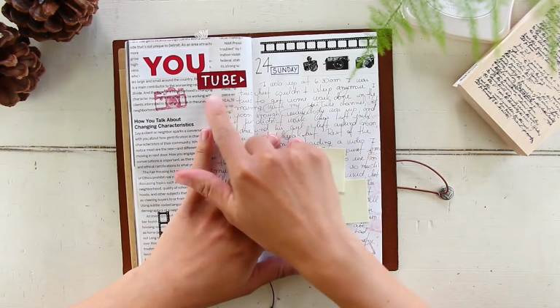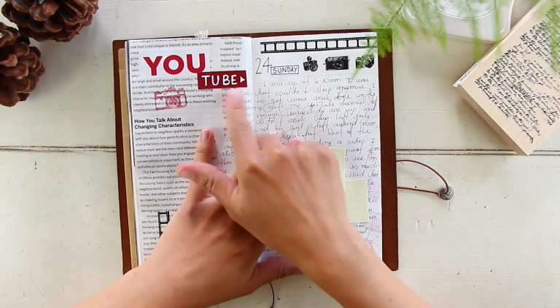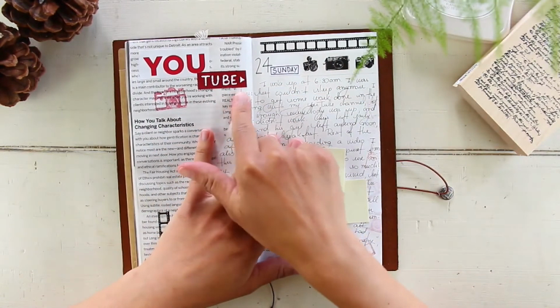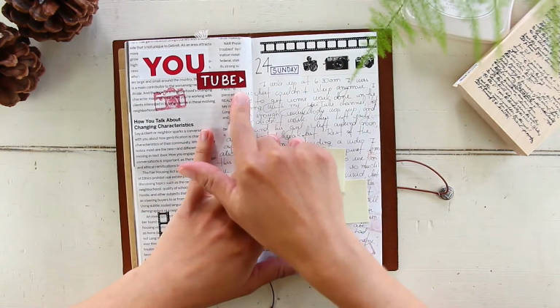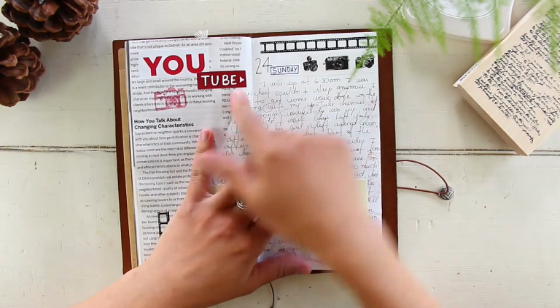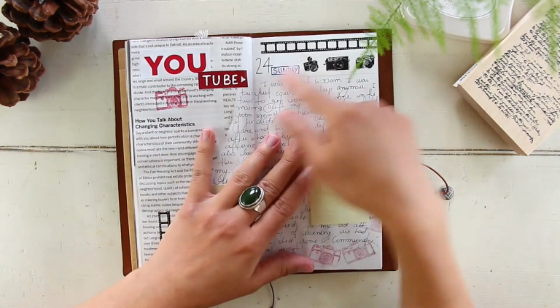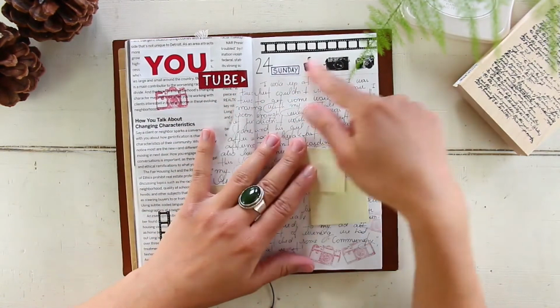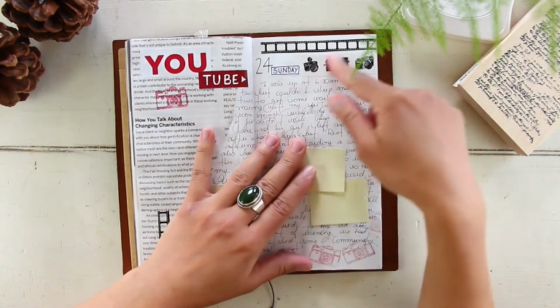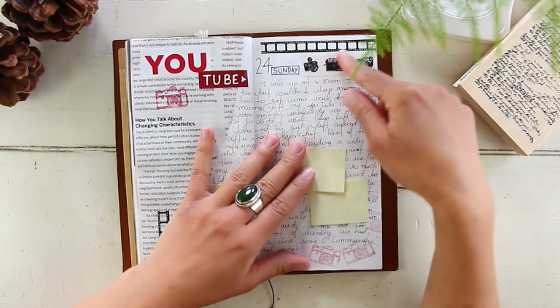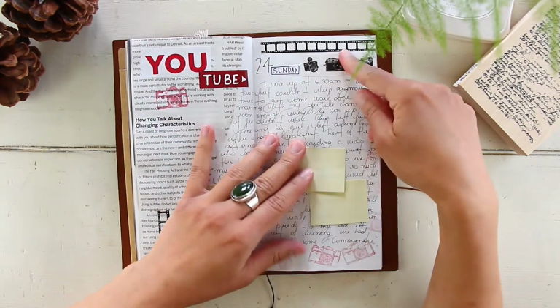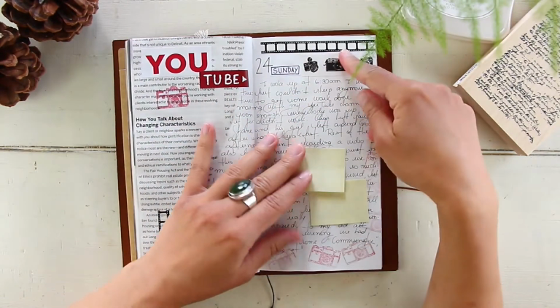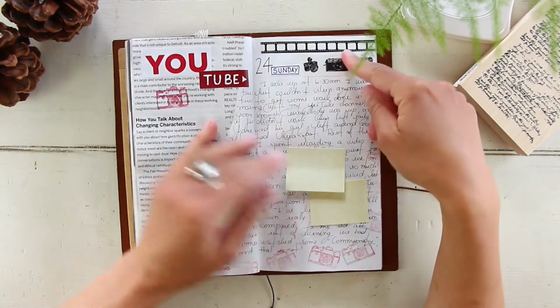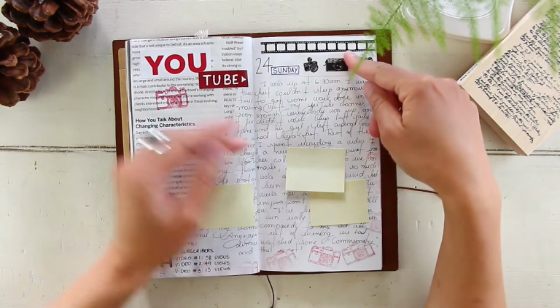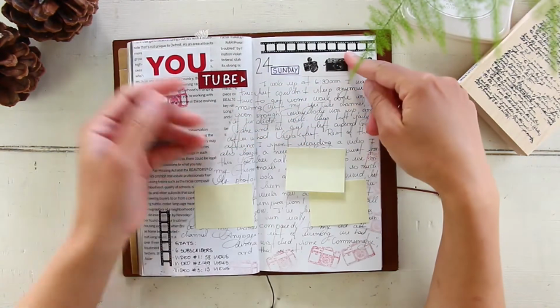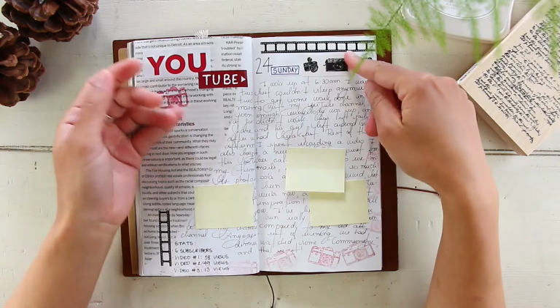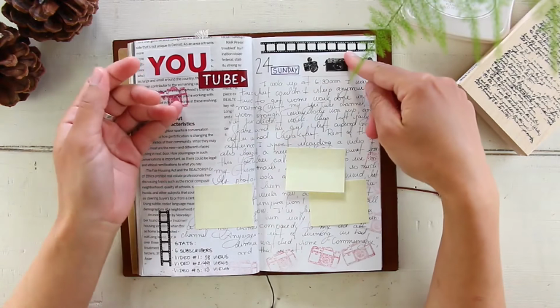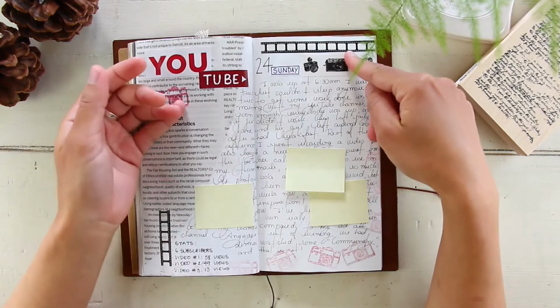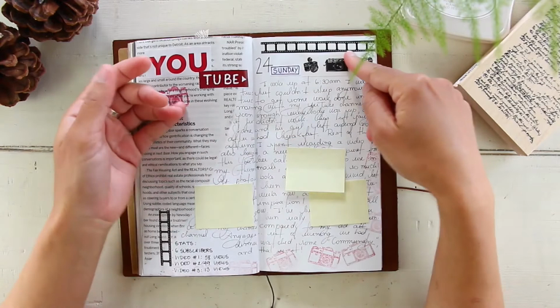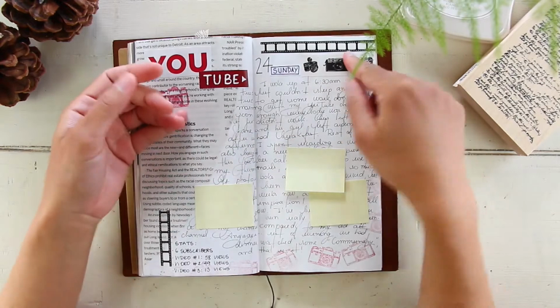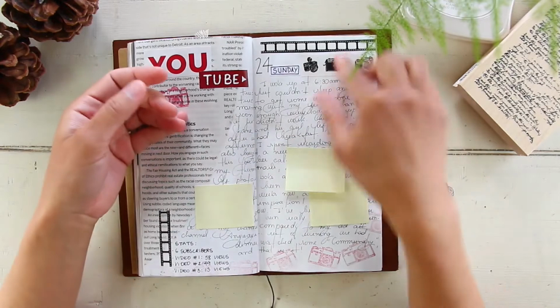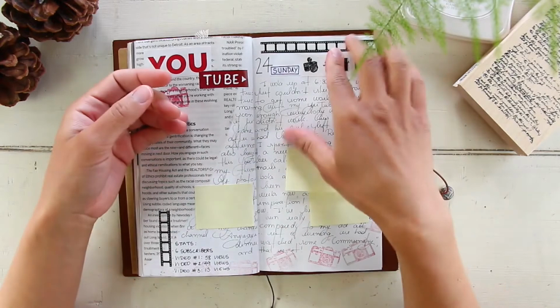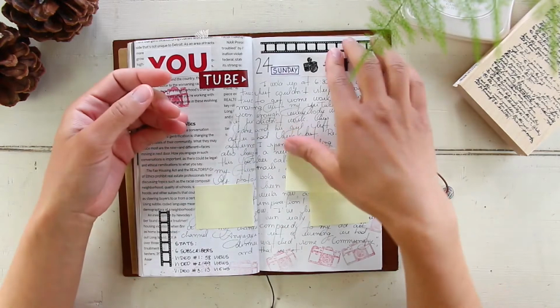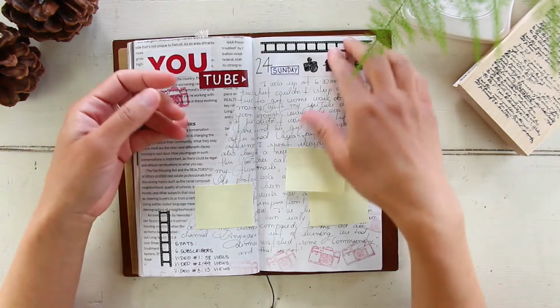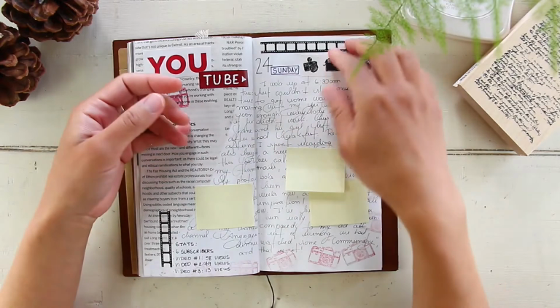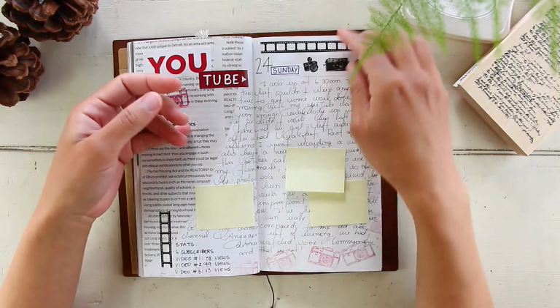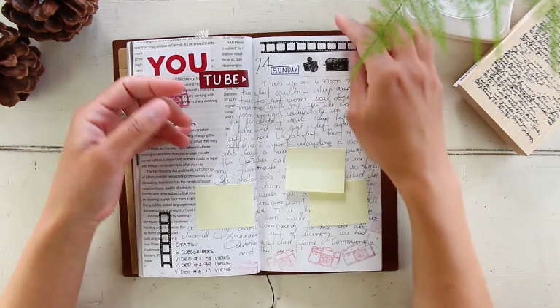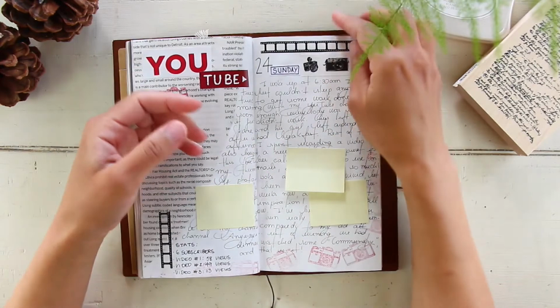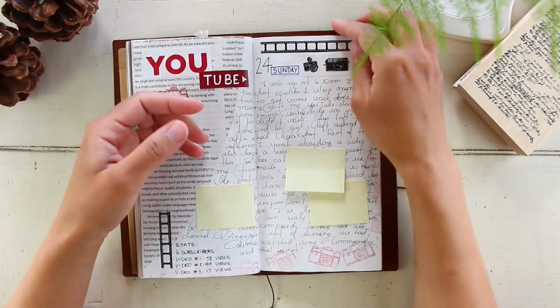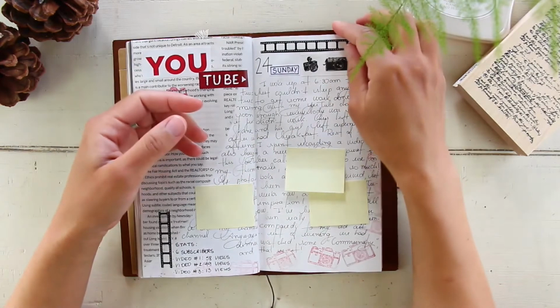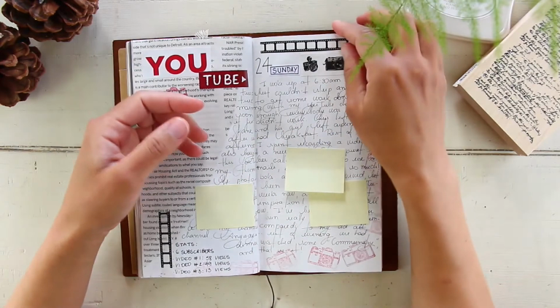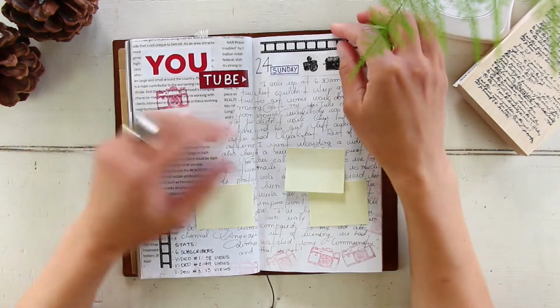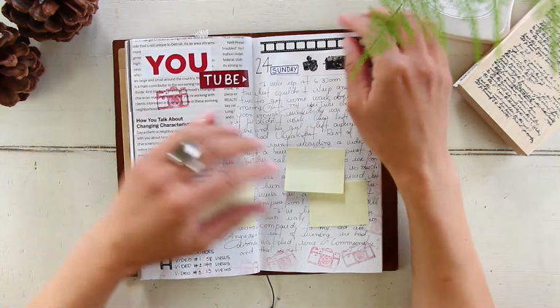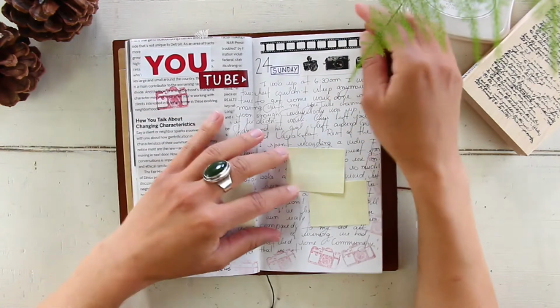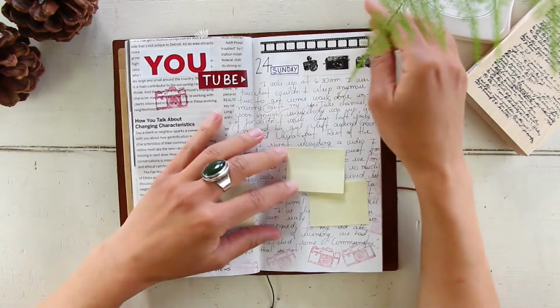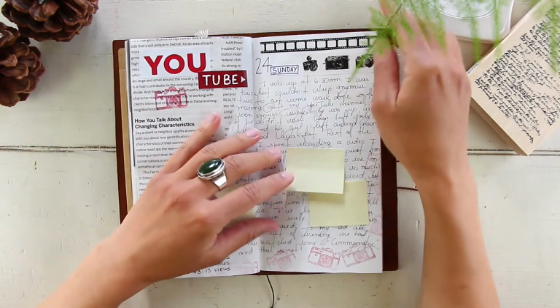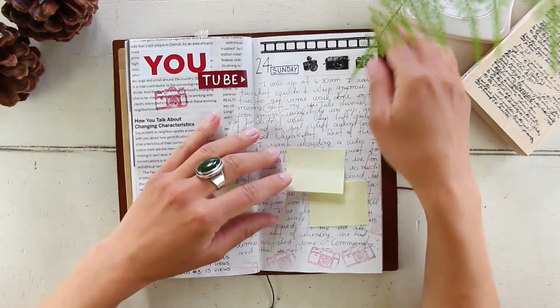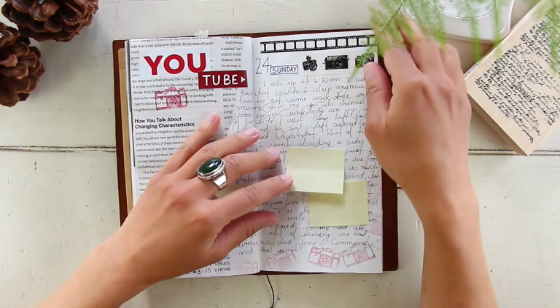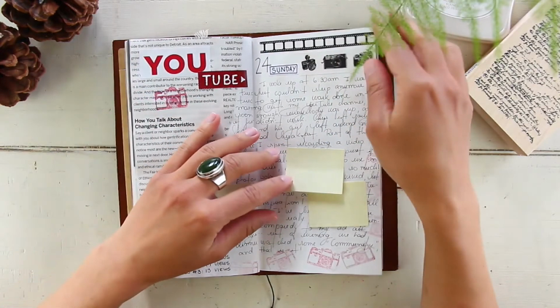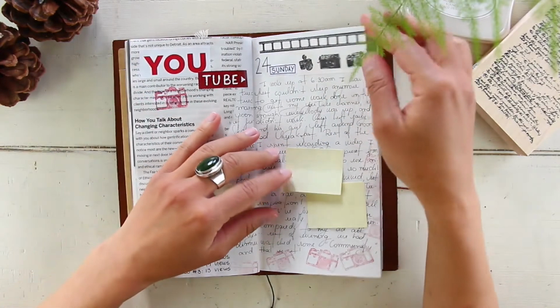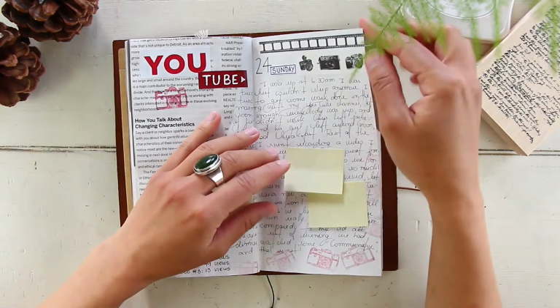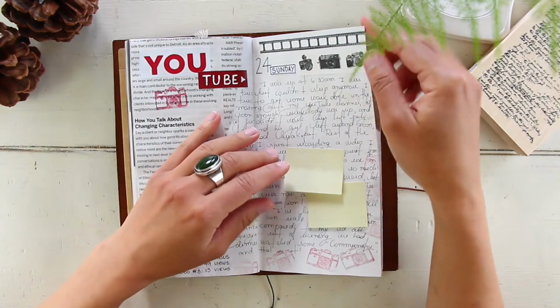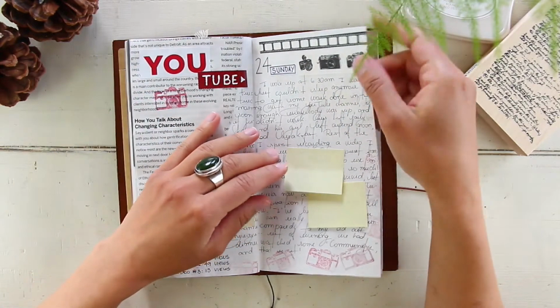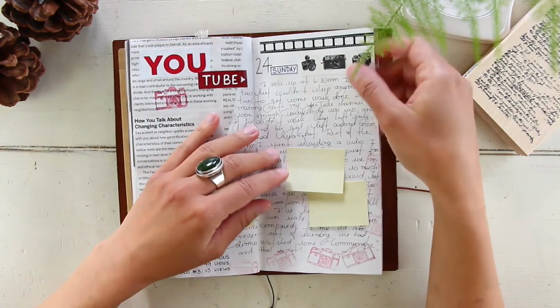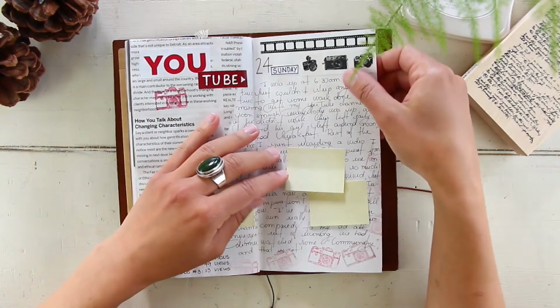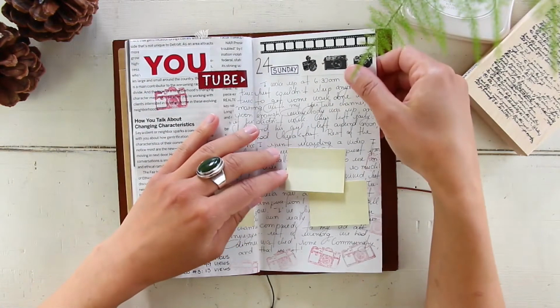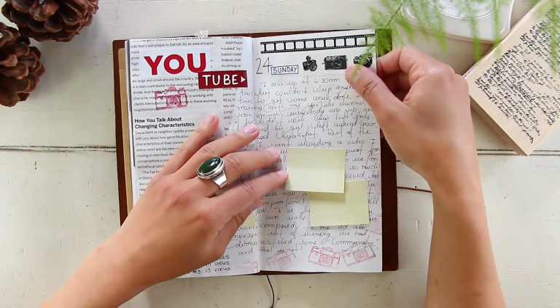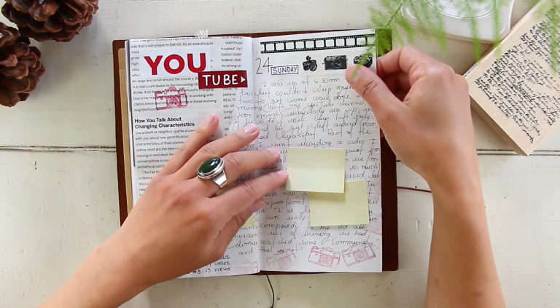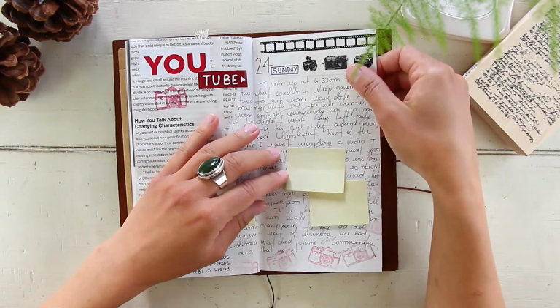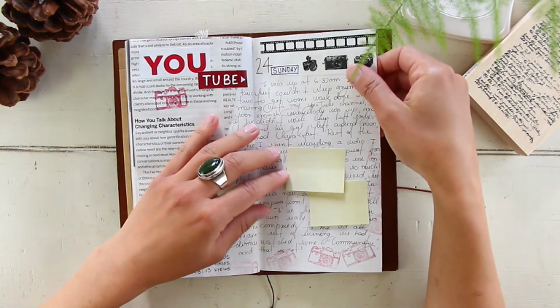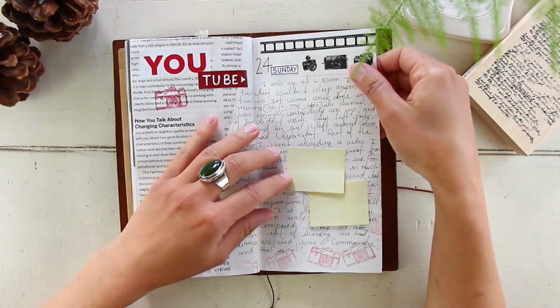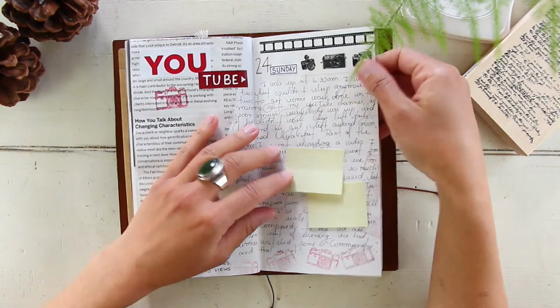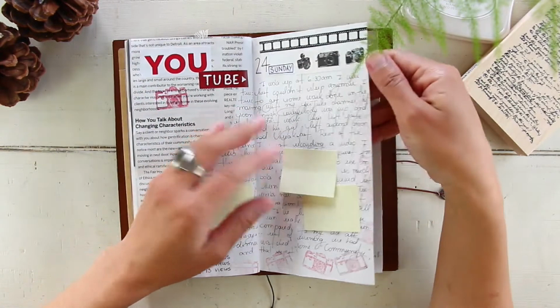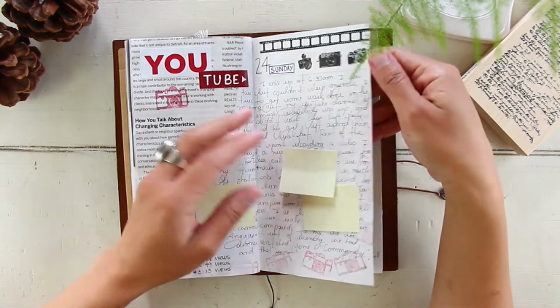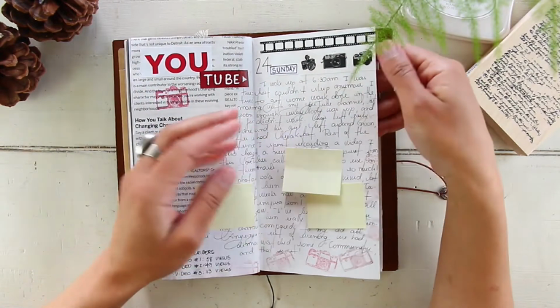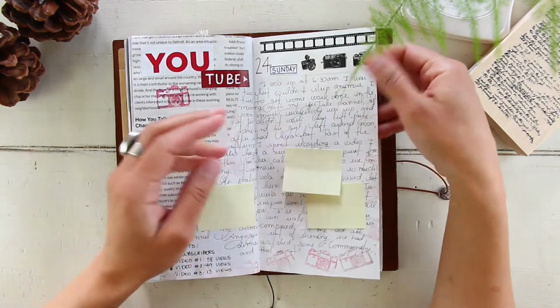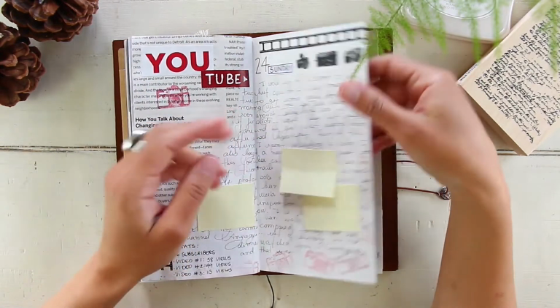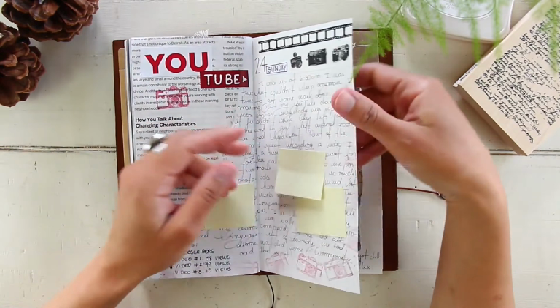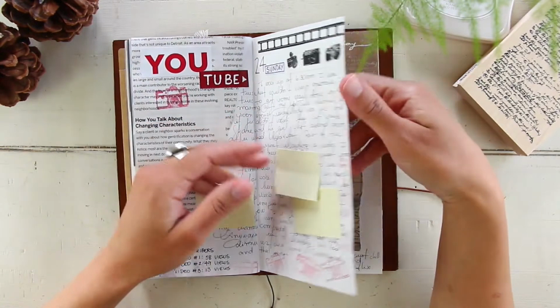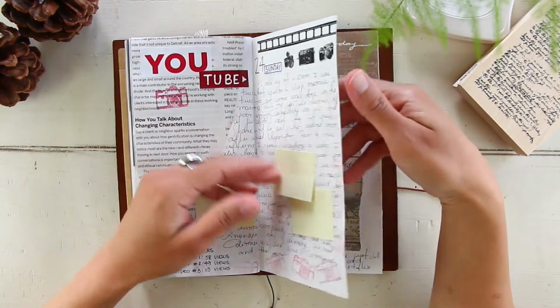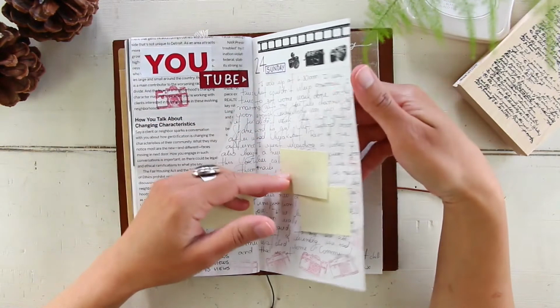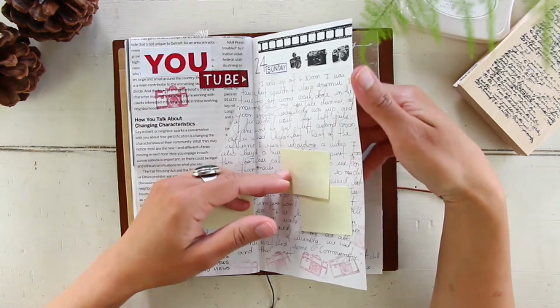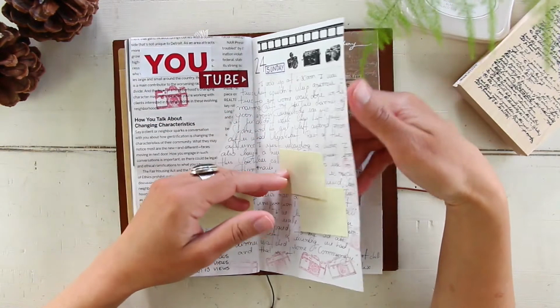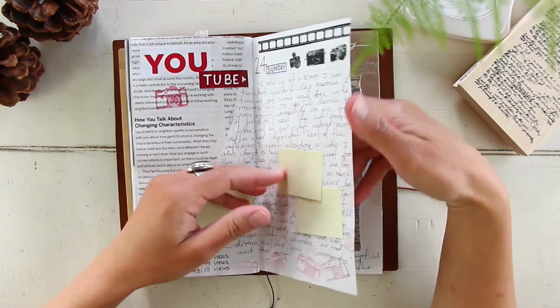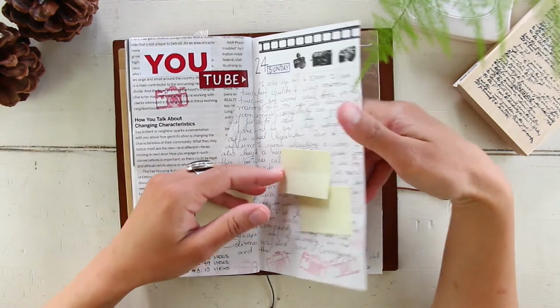May 24th, Sunday — I worked a lot on YouTube stuff again. Nothing special happened.